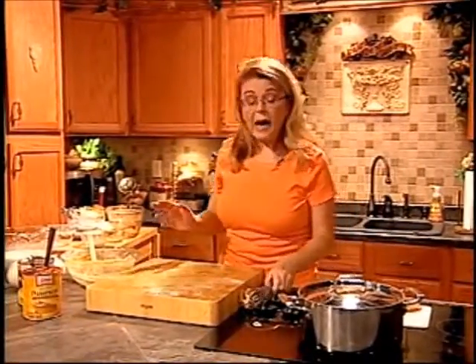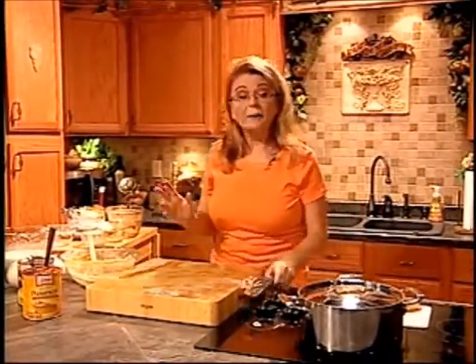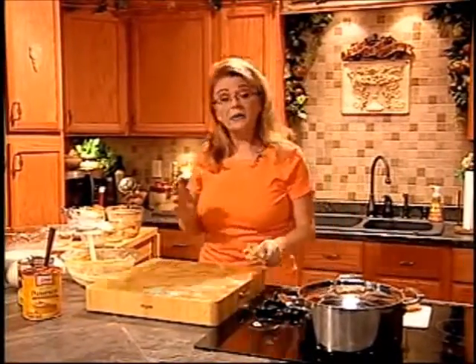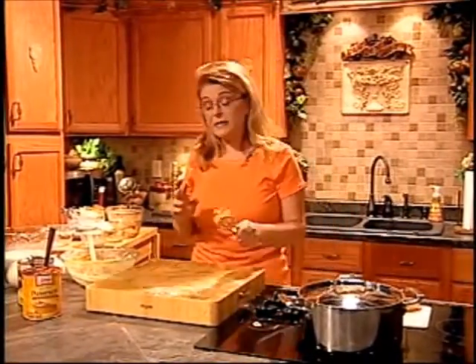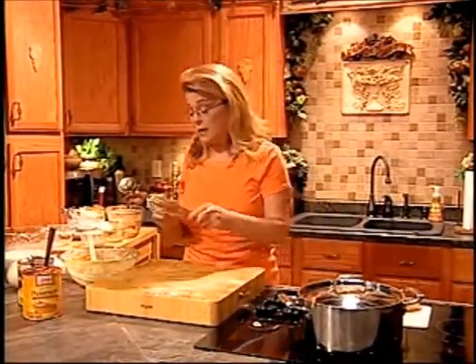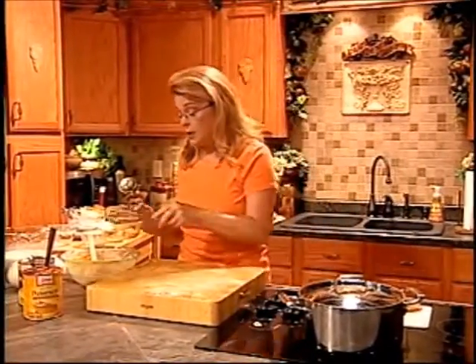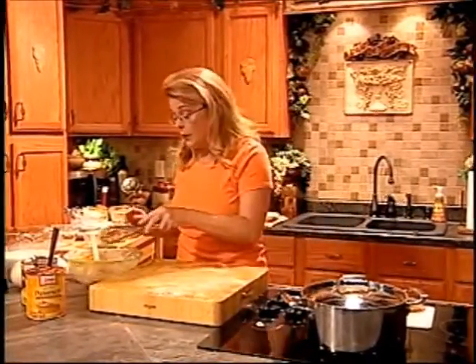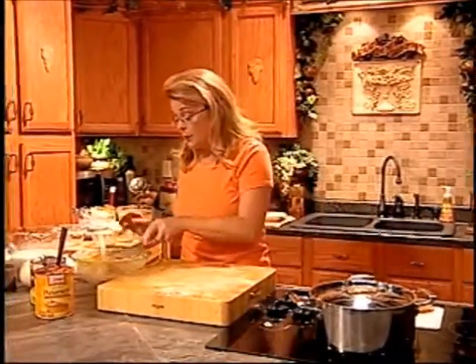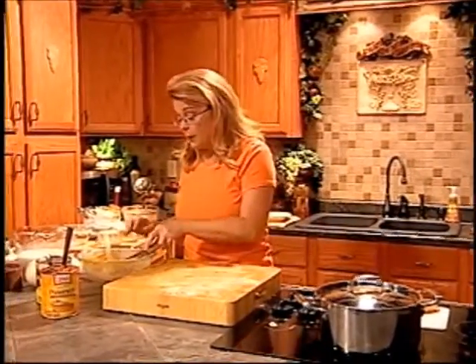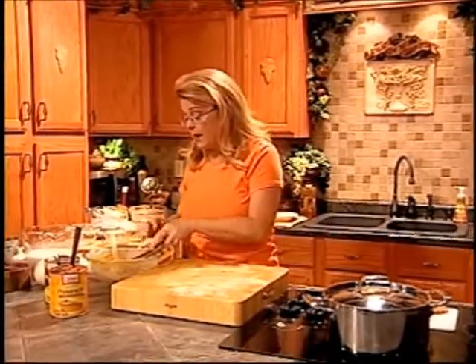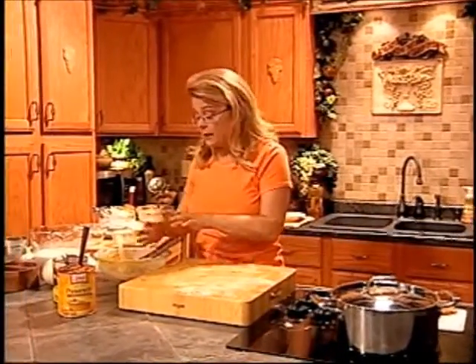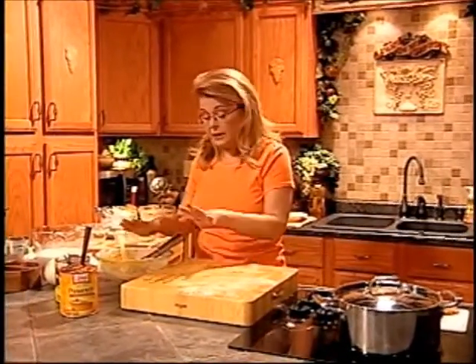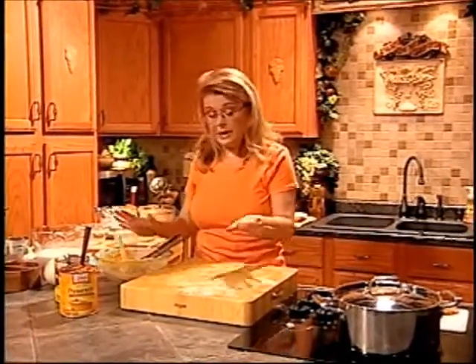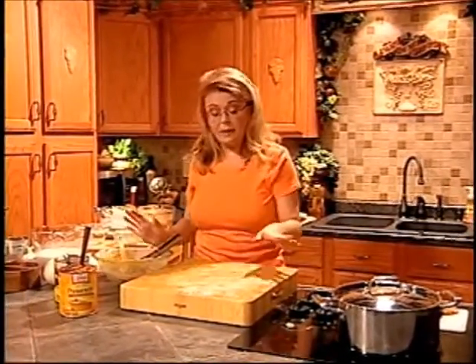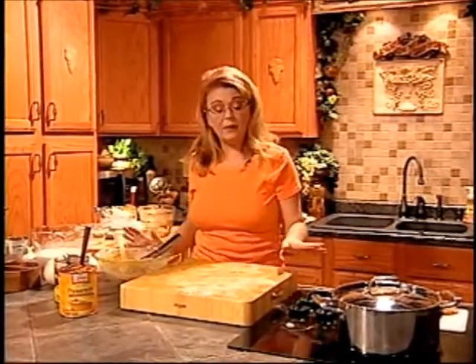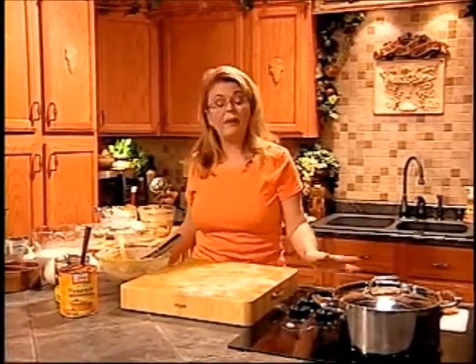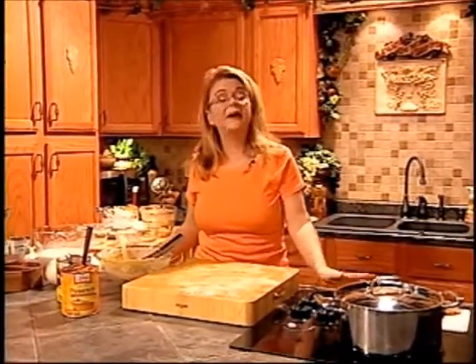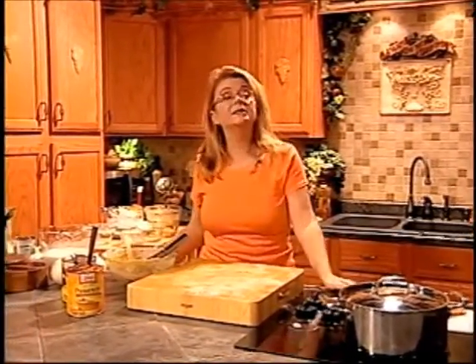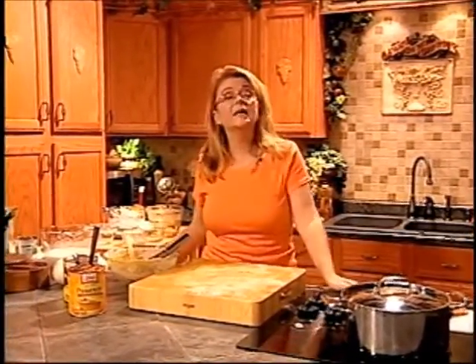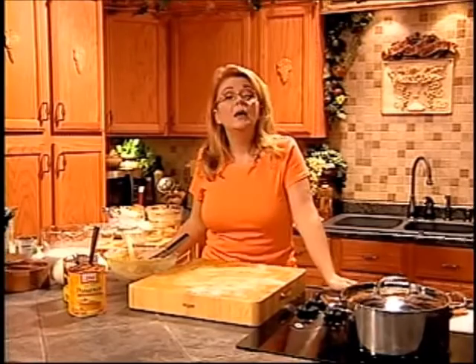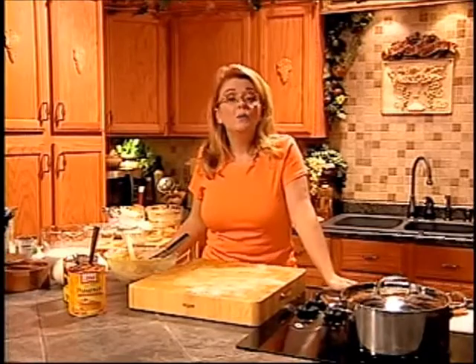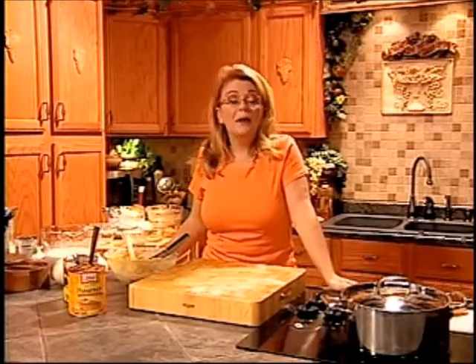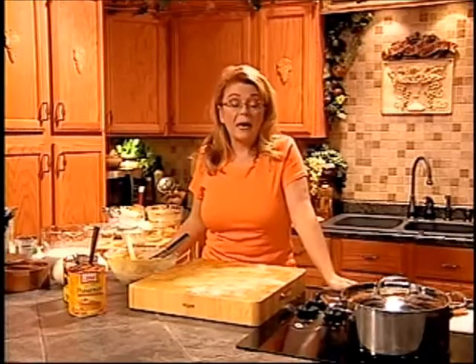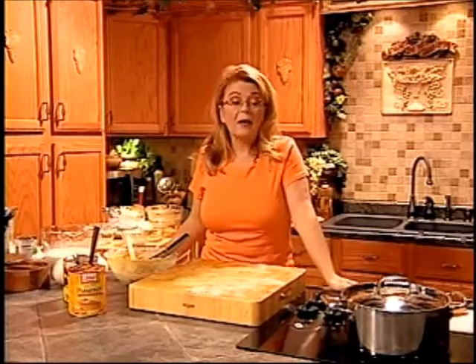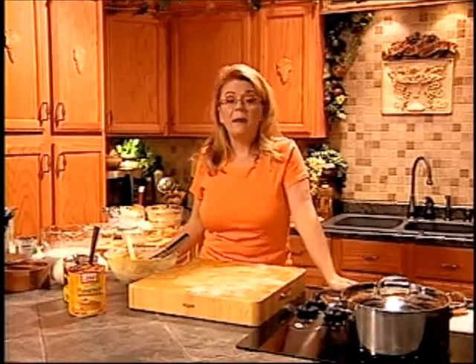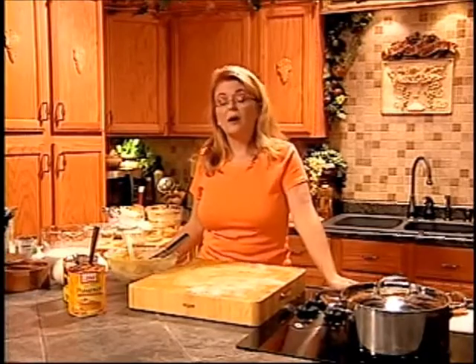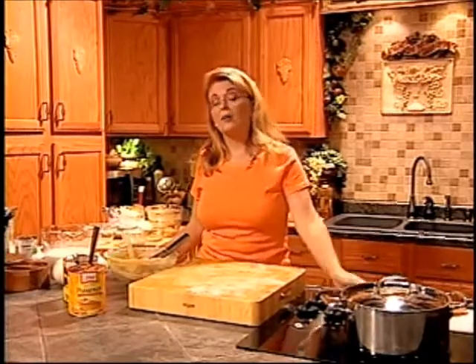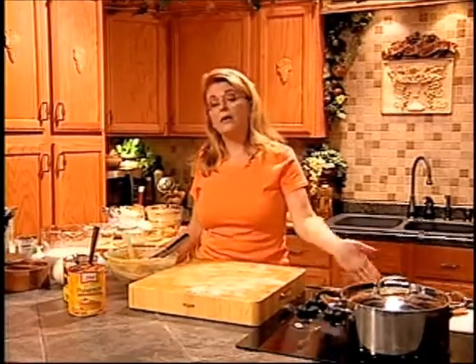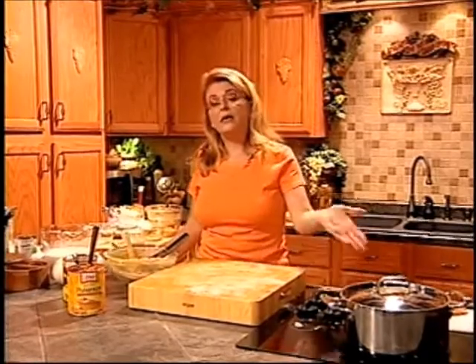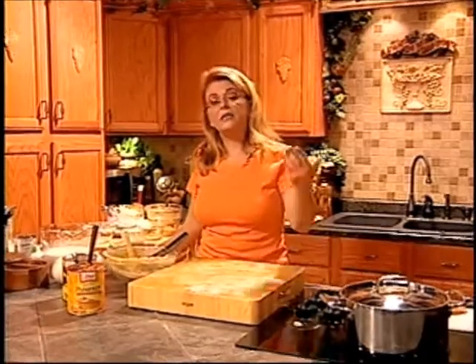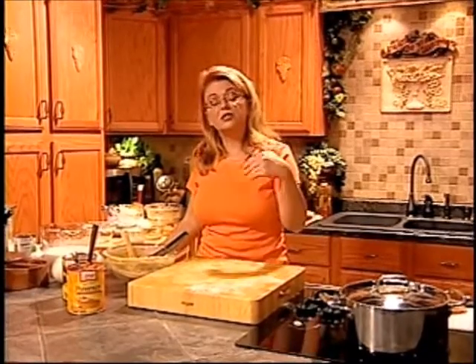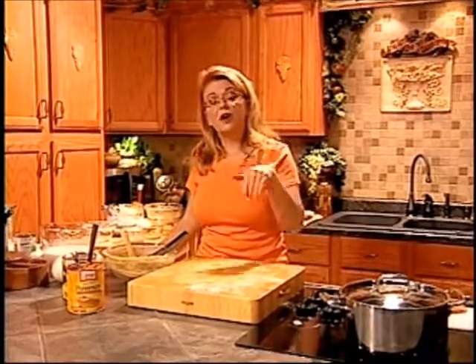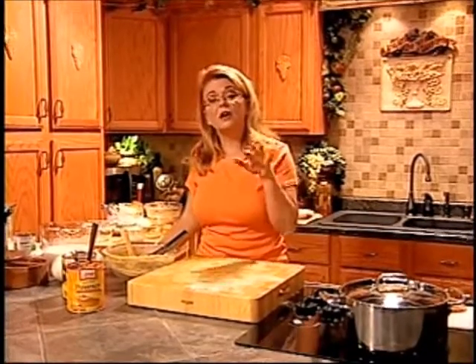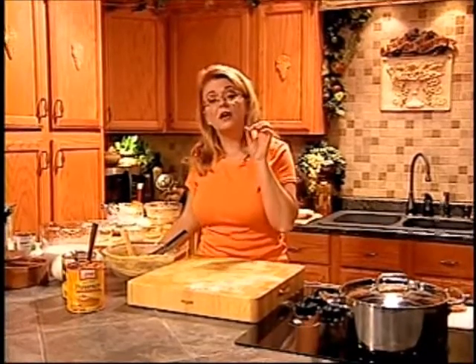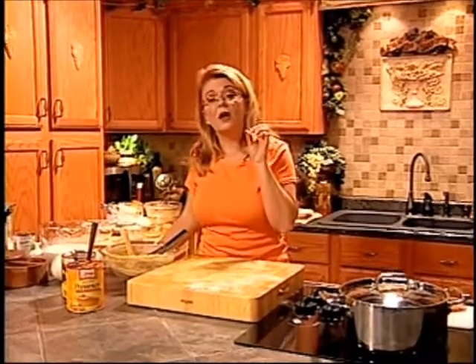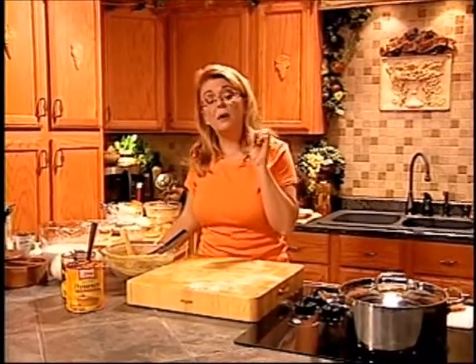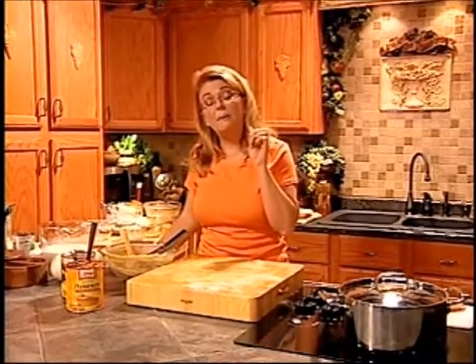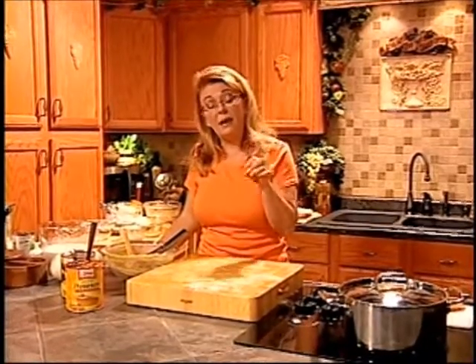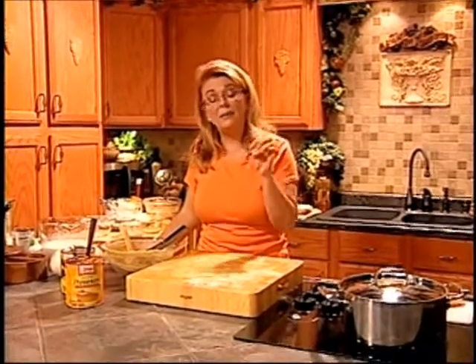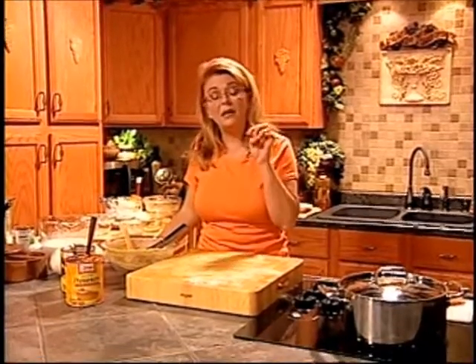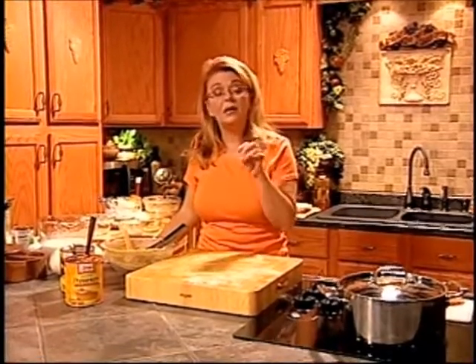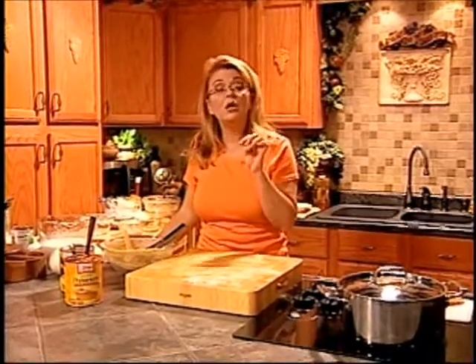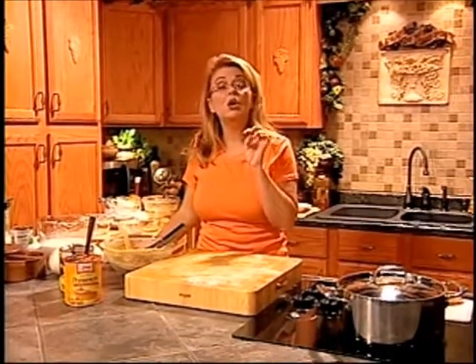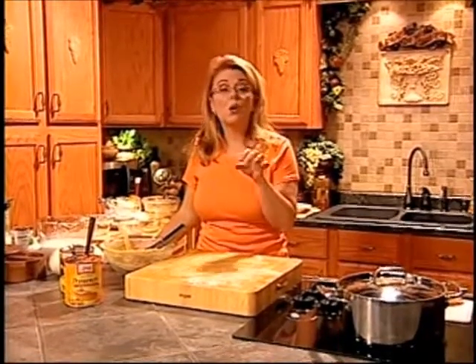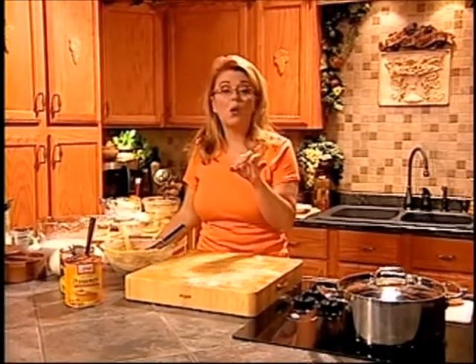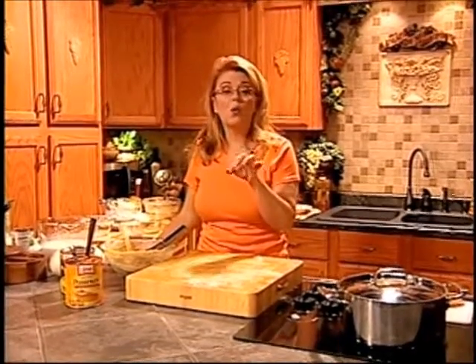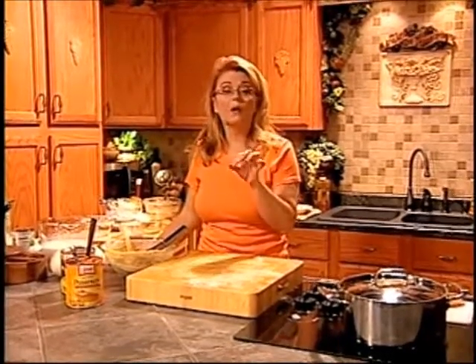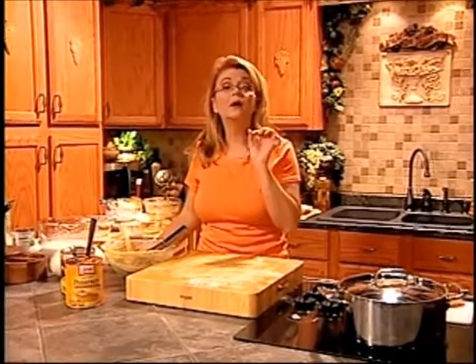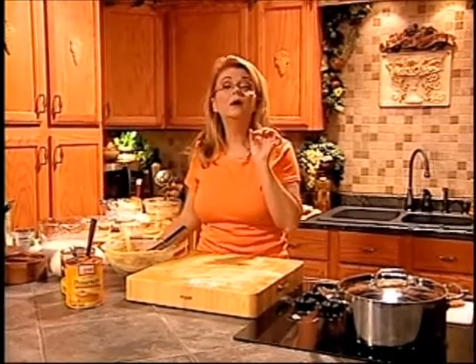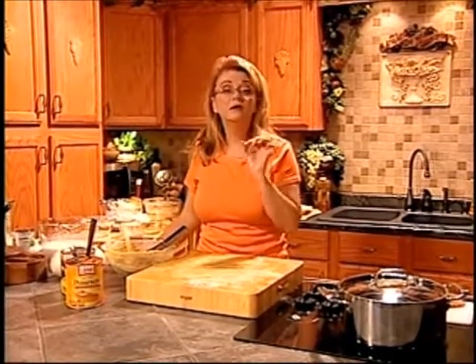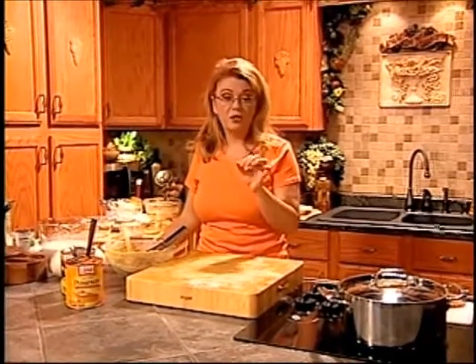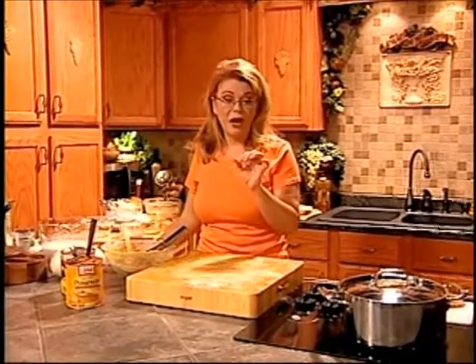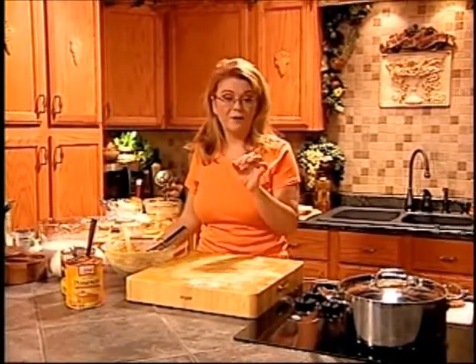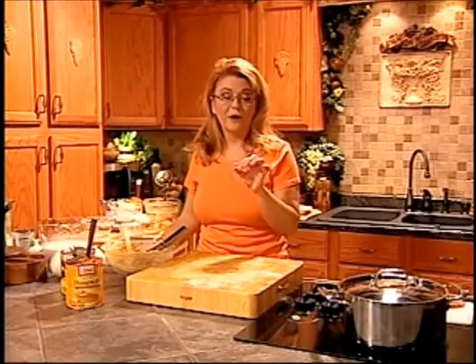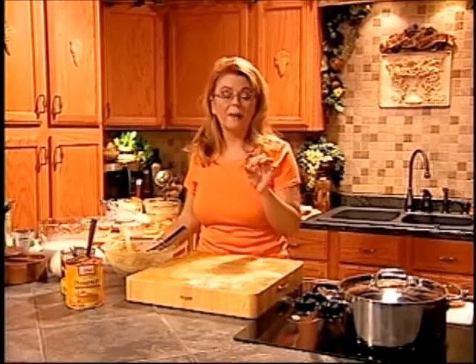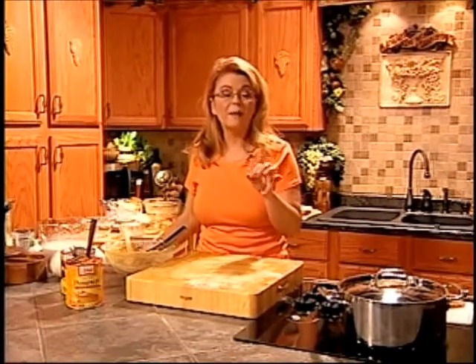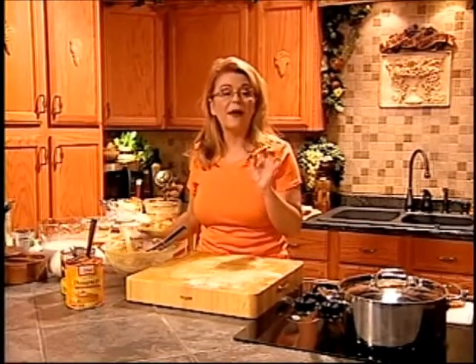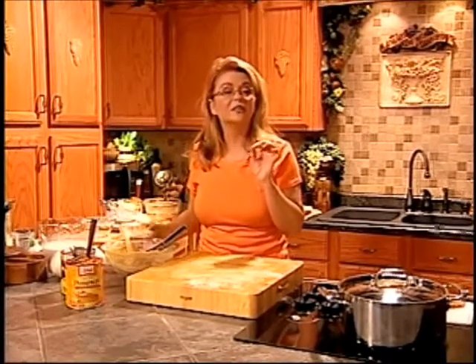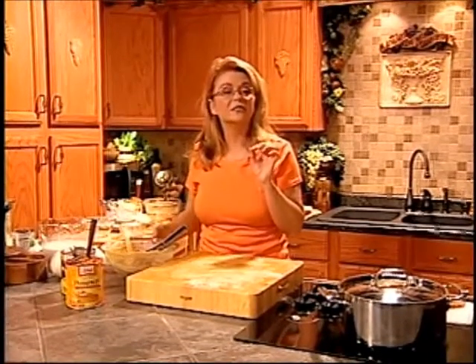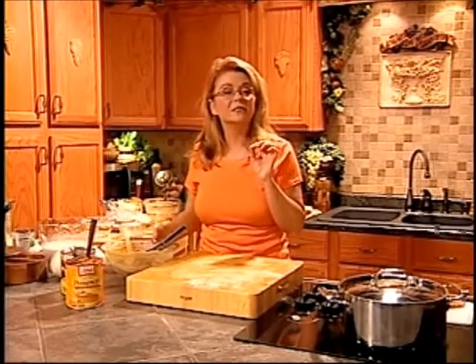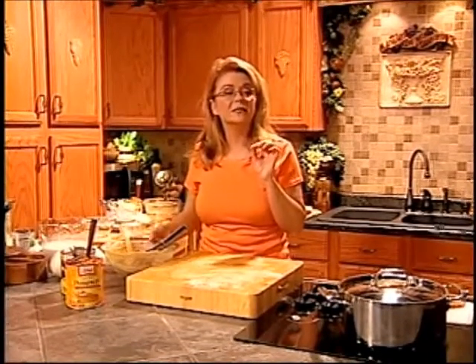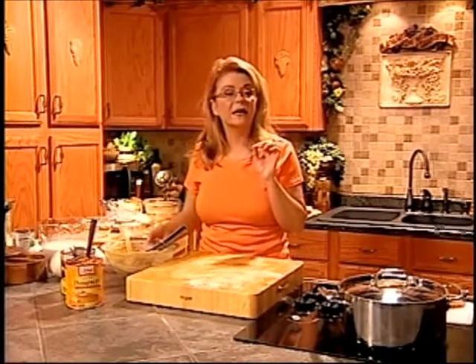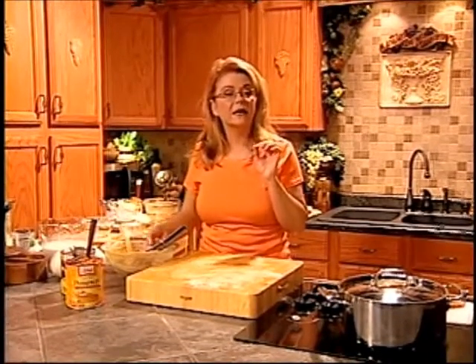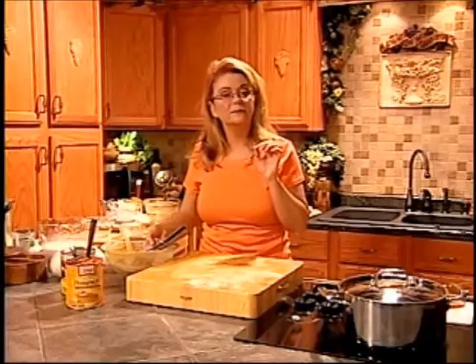I'm going to take a quick break and clean up my mess. When I come back we're going to get started on a pumpkin corn chowder. I'll be back in just a second.